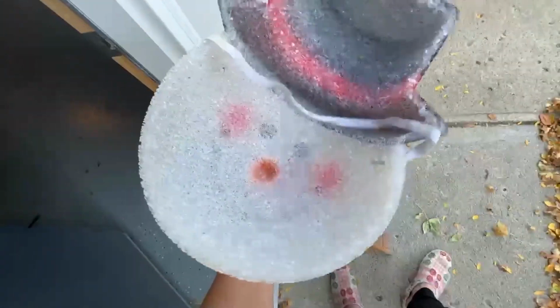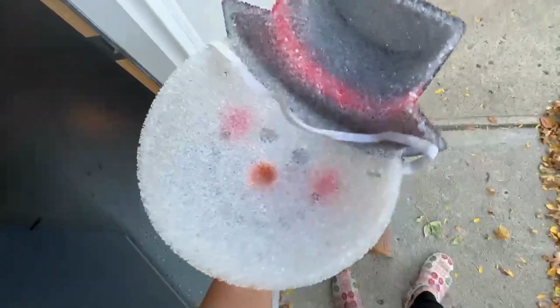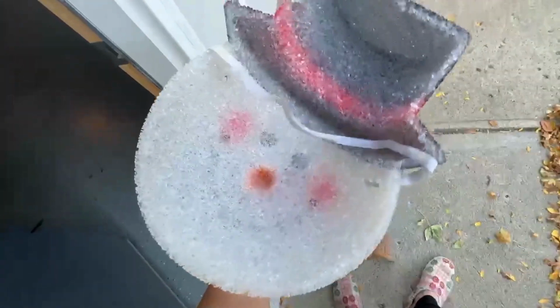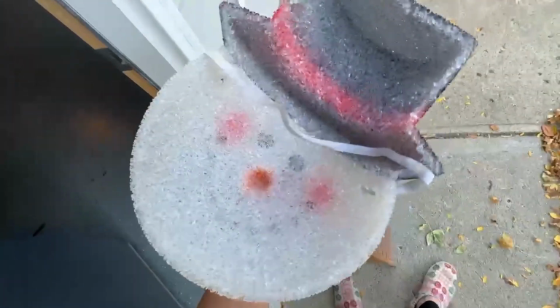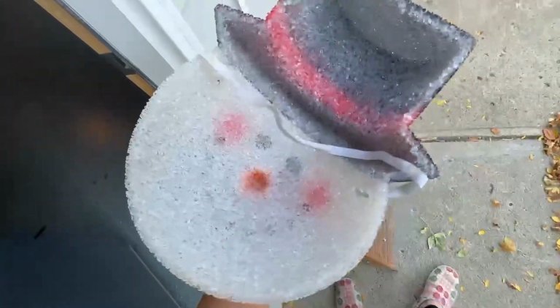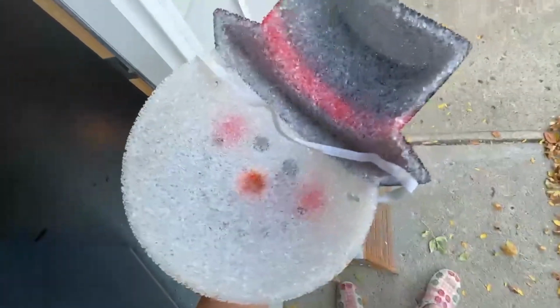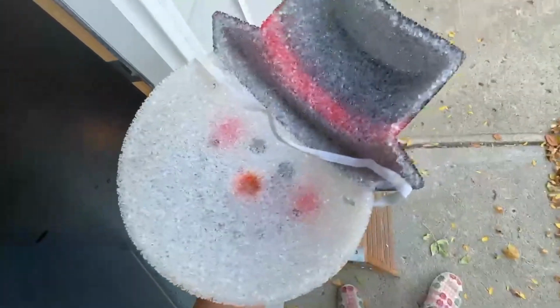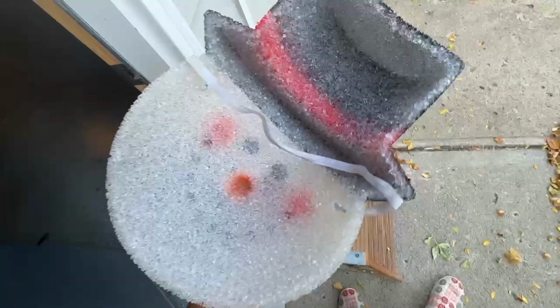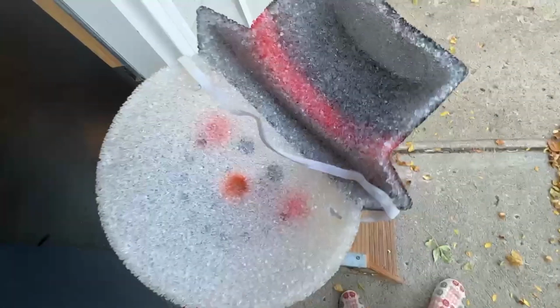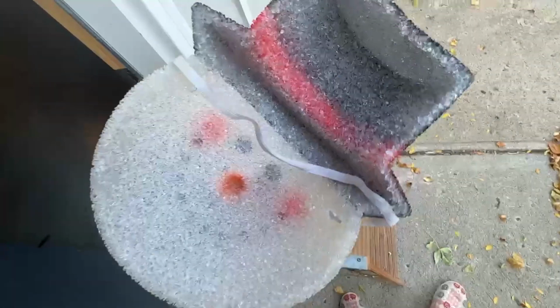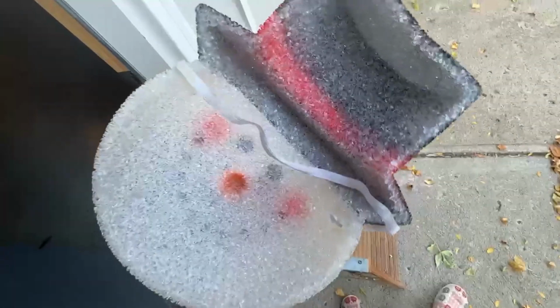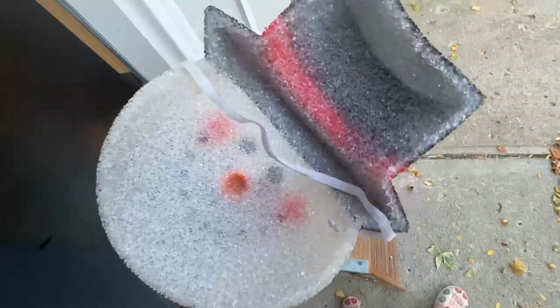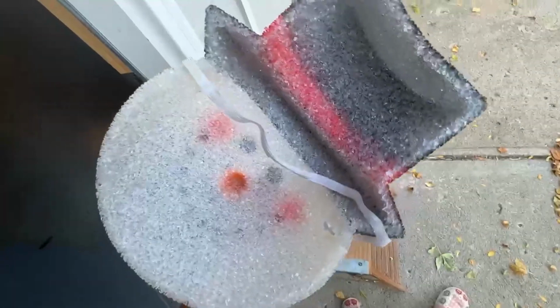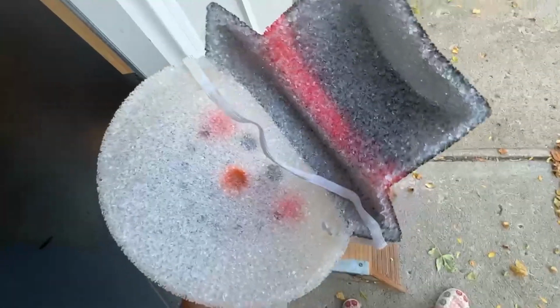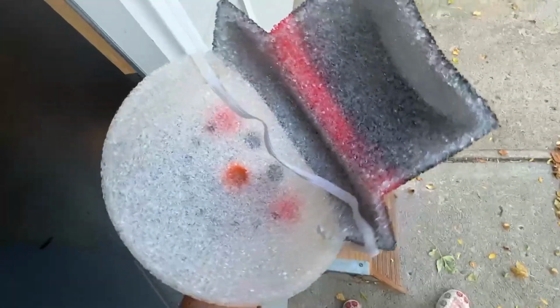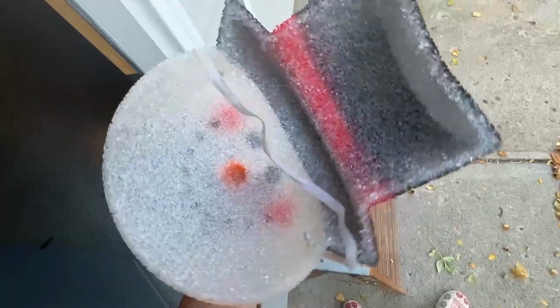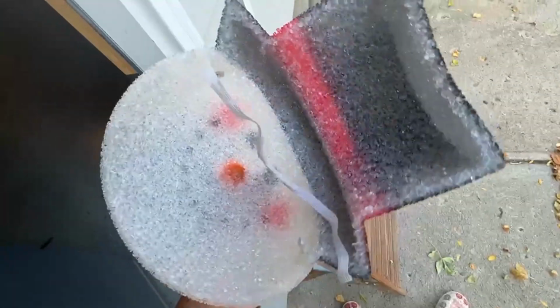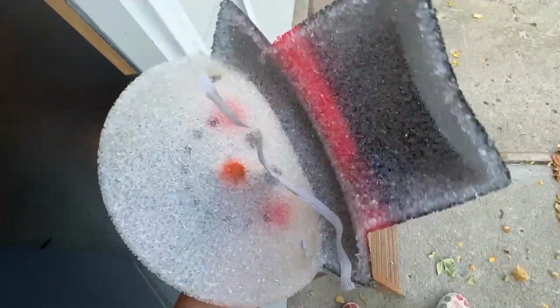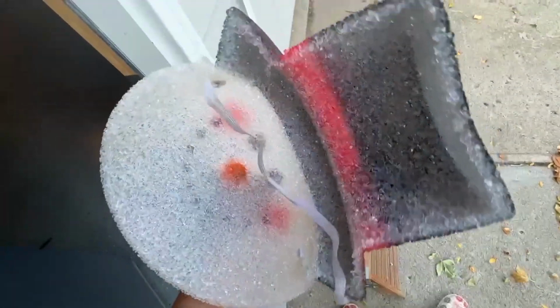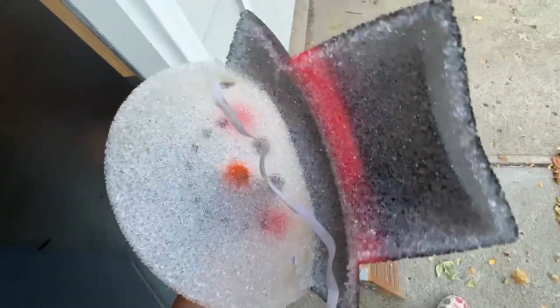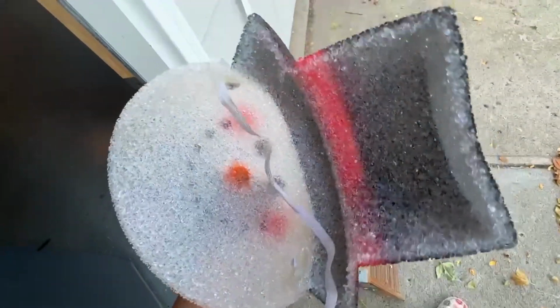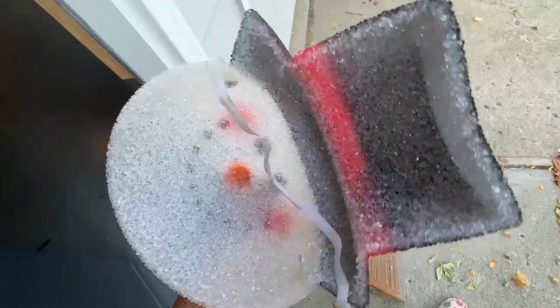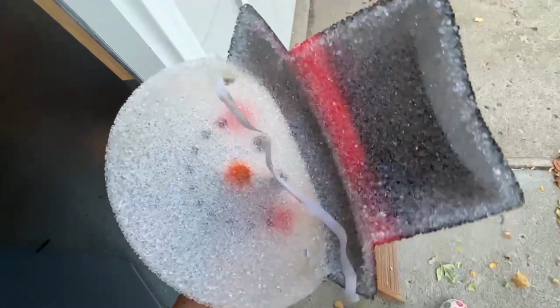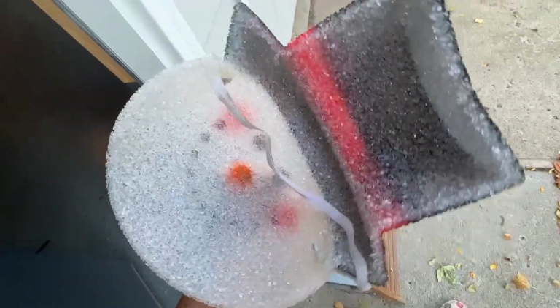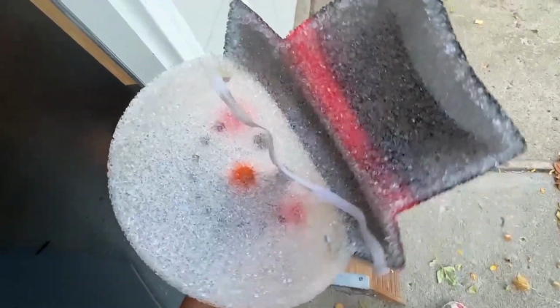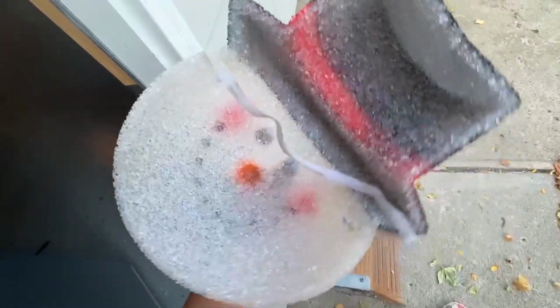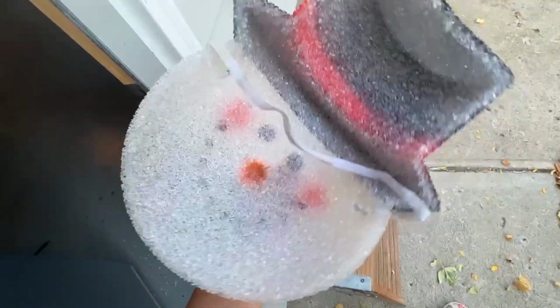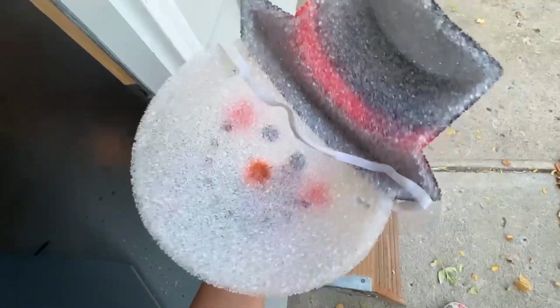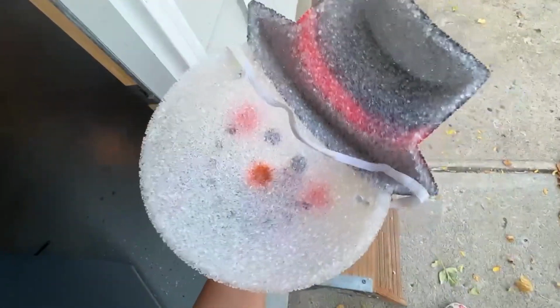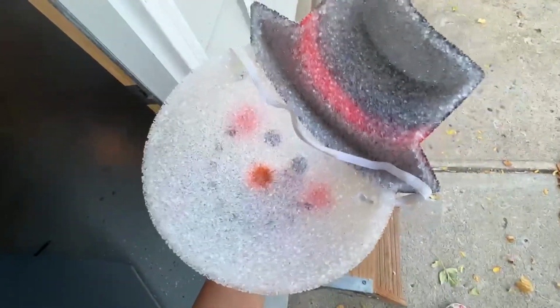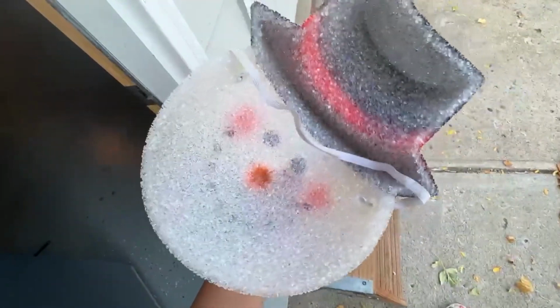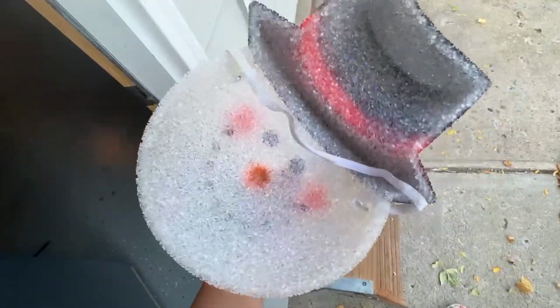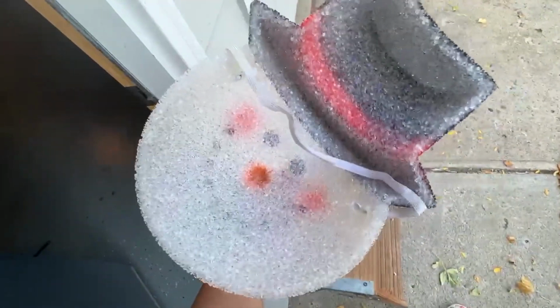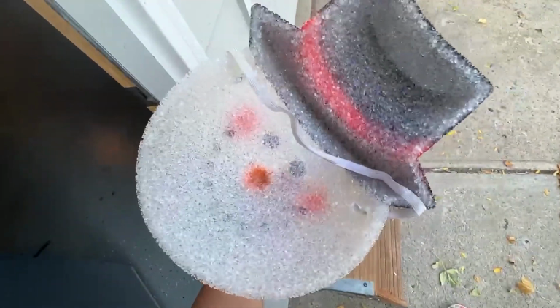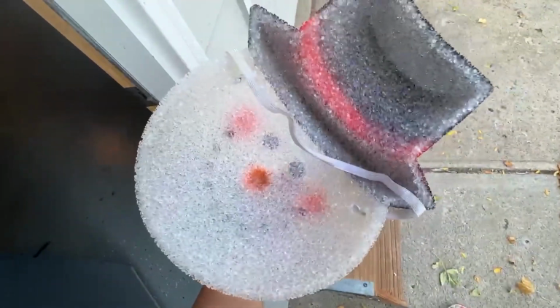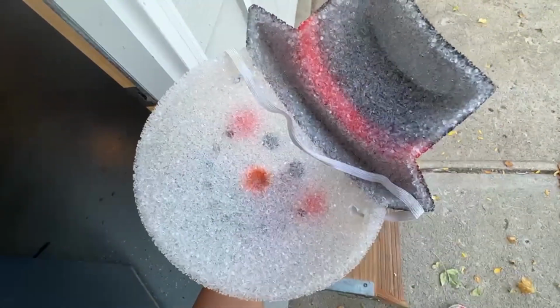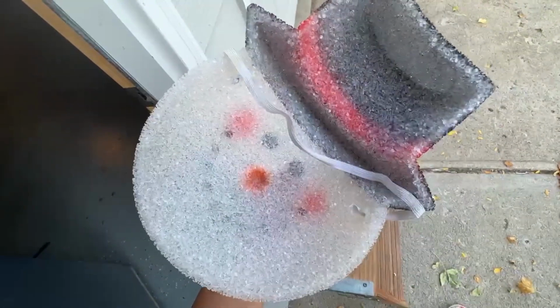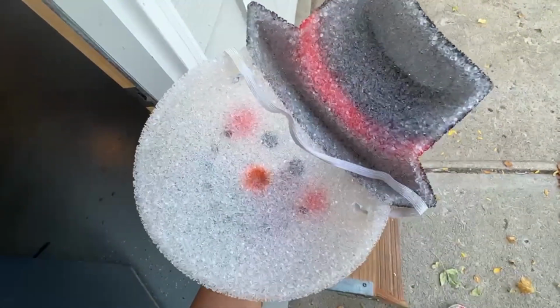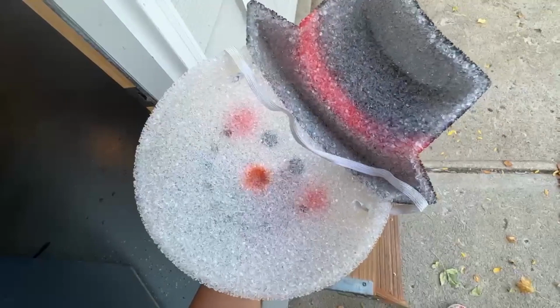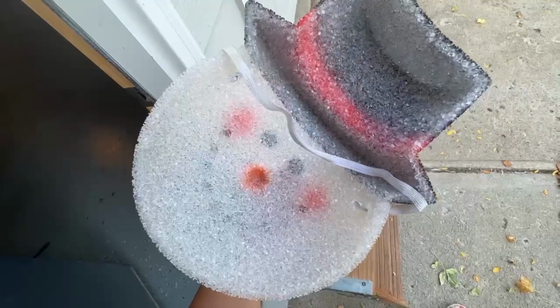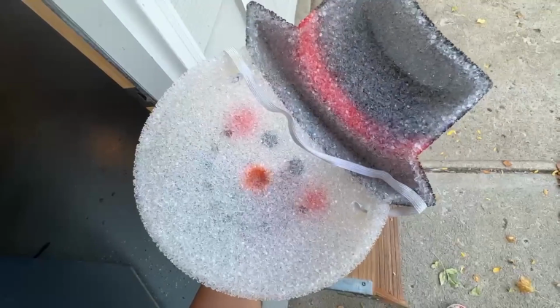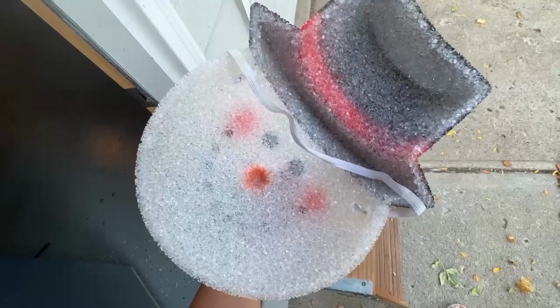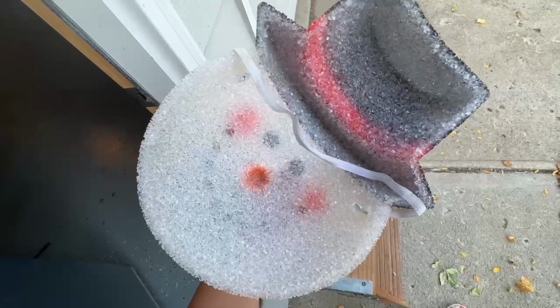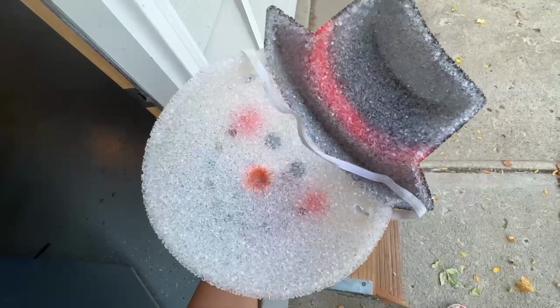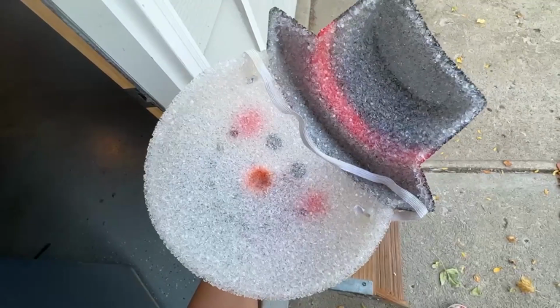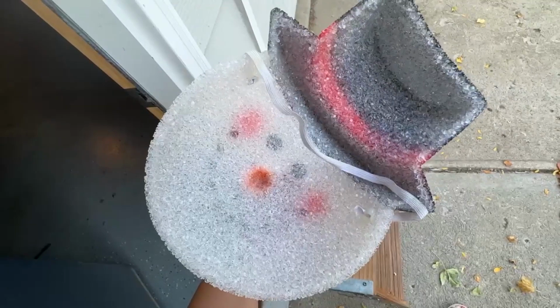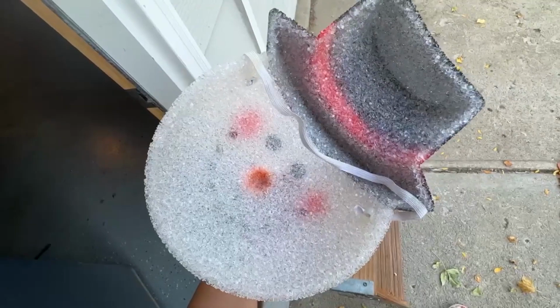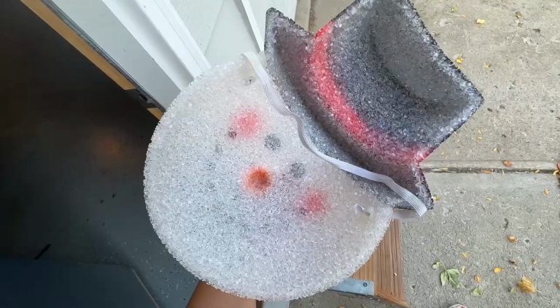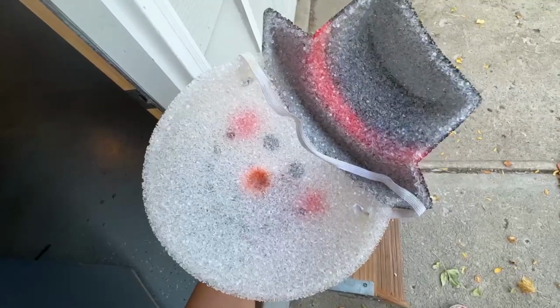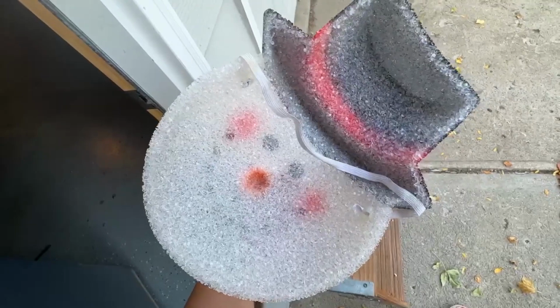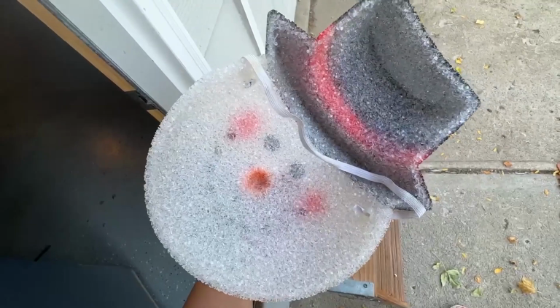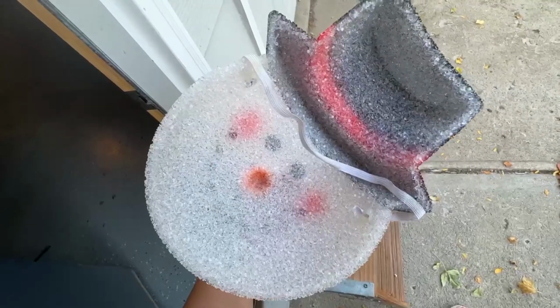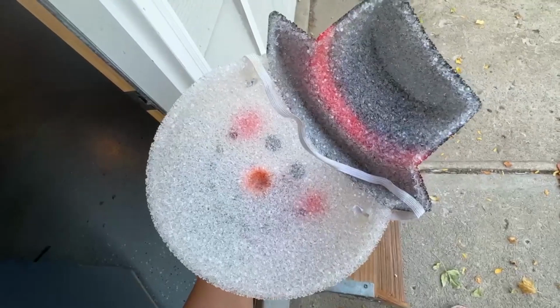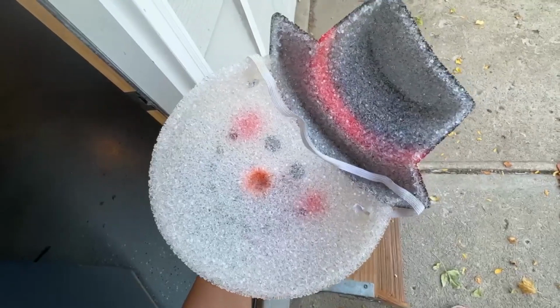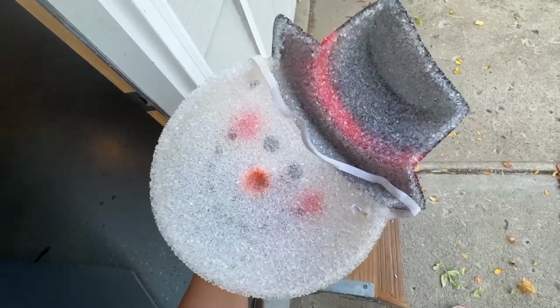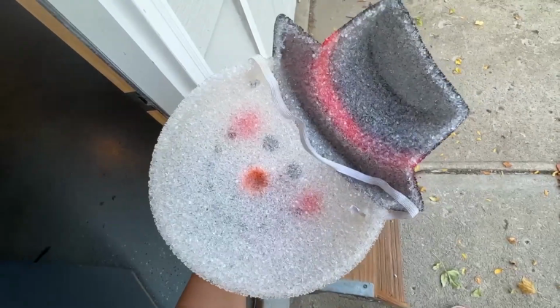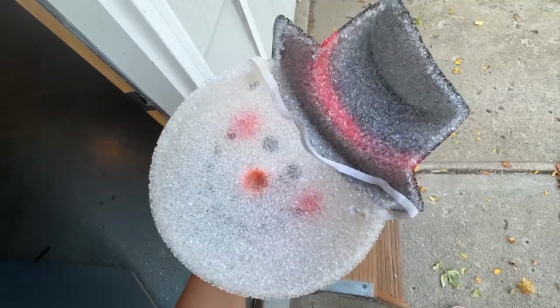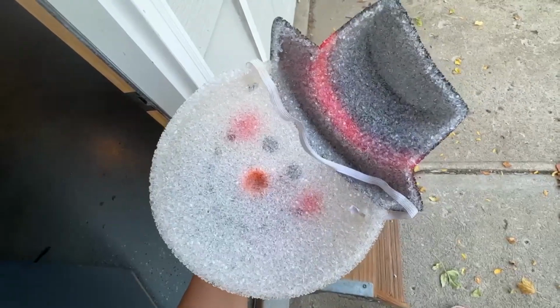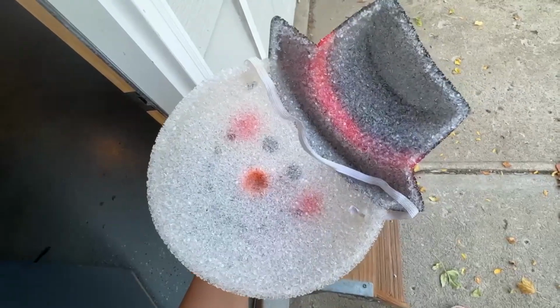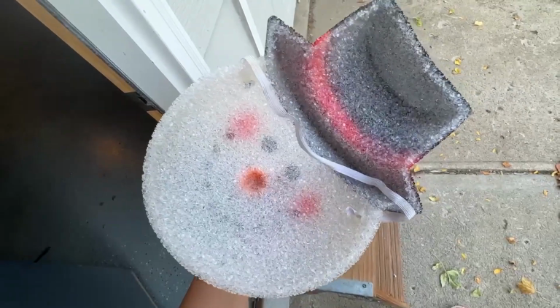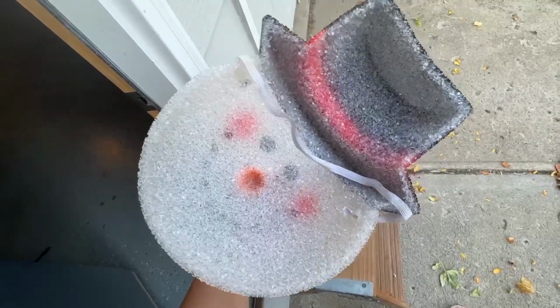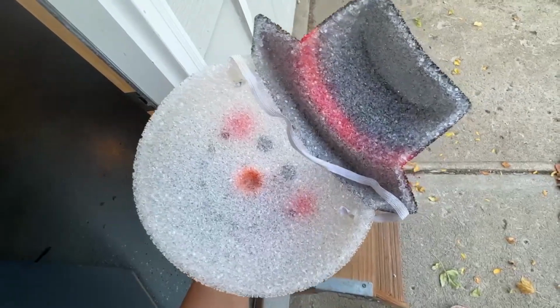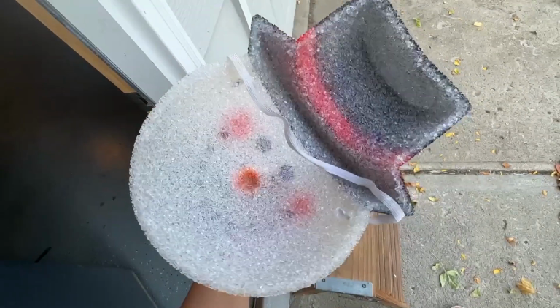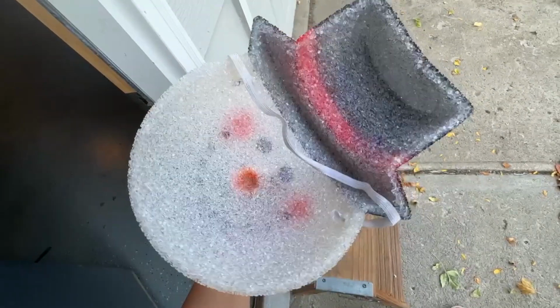It's made out of this unique material so the light still shines through, so you can get that outdoor glow.